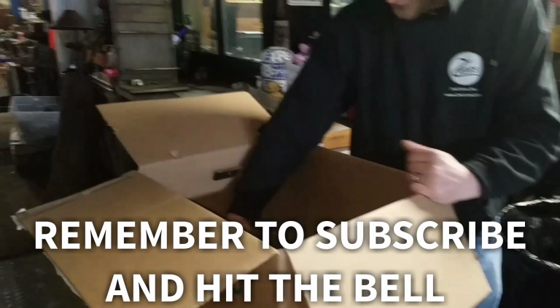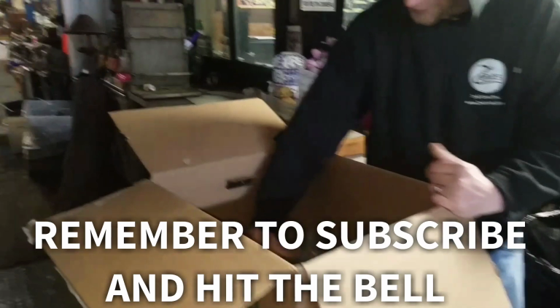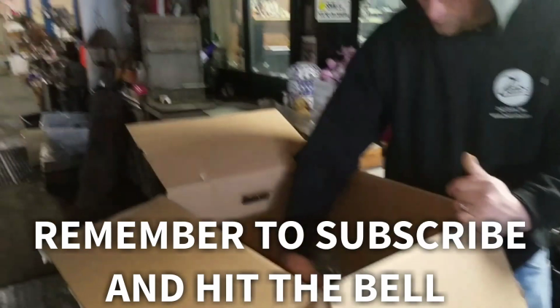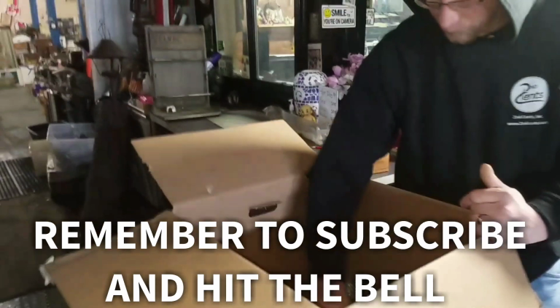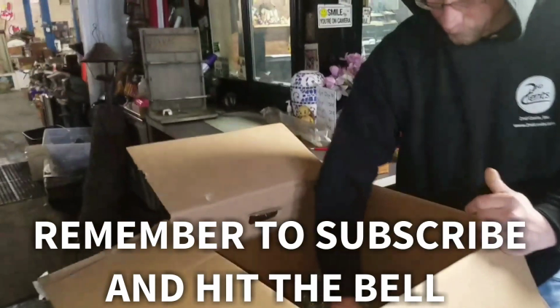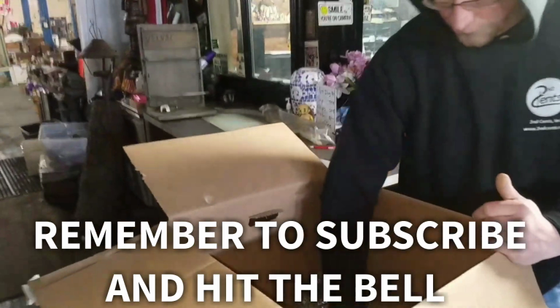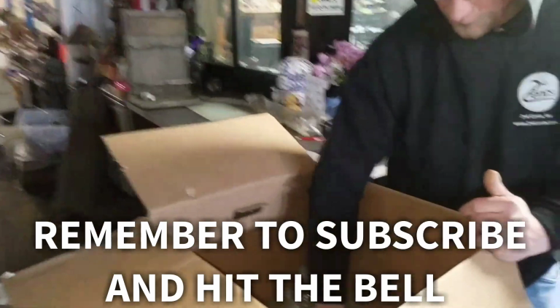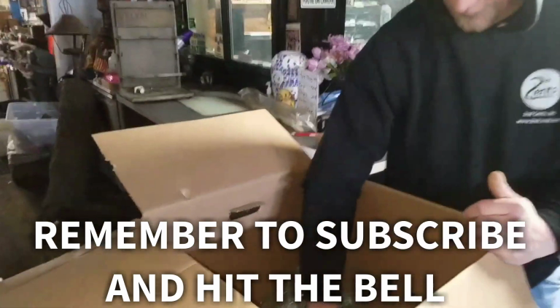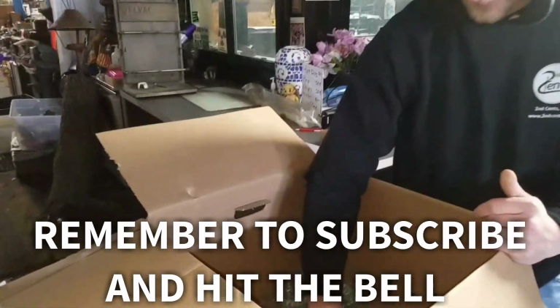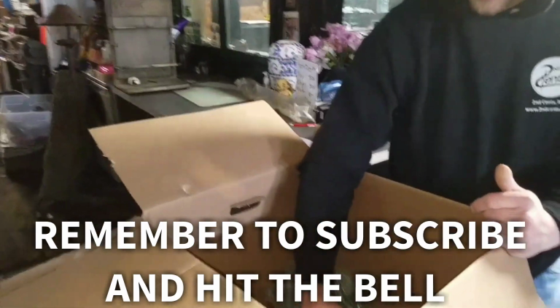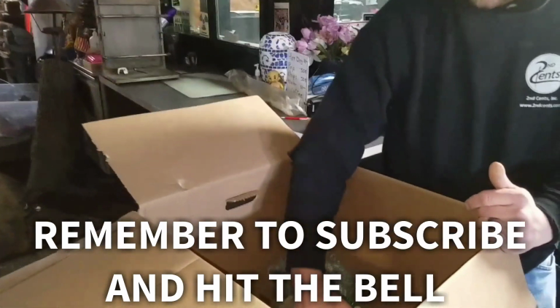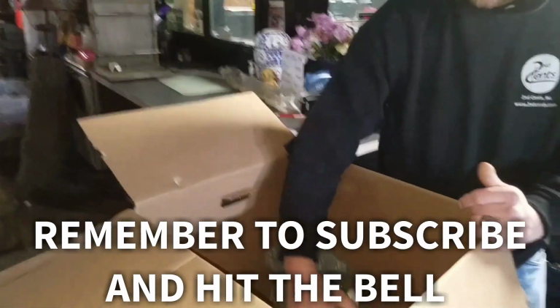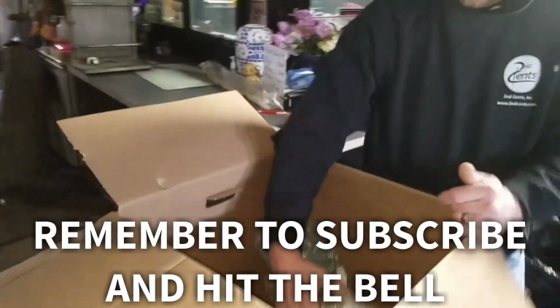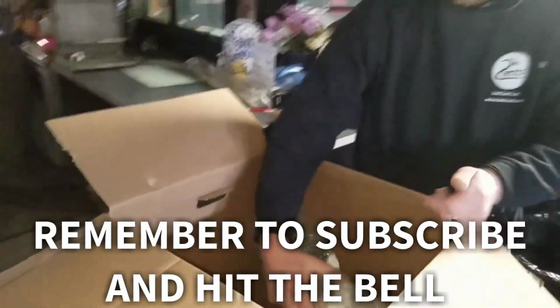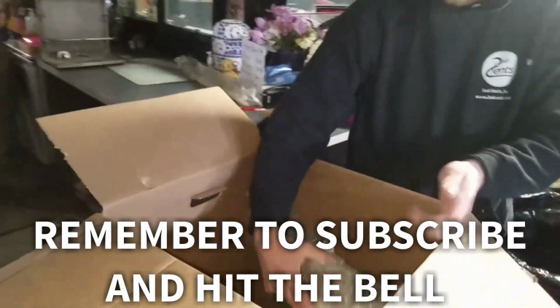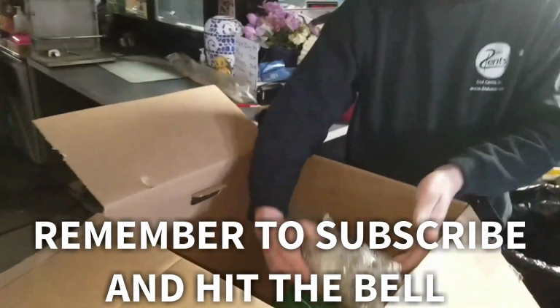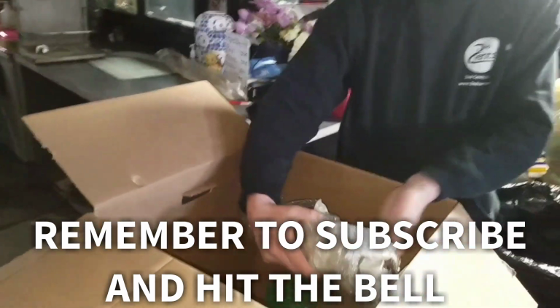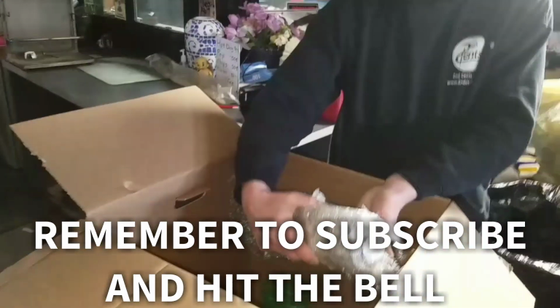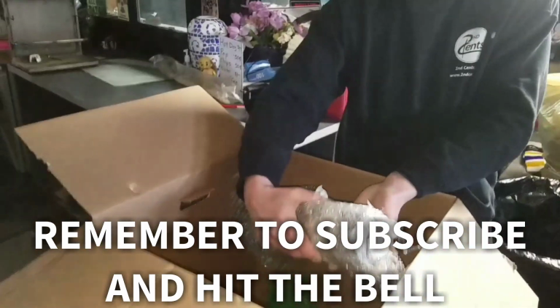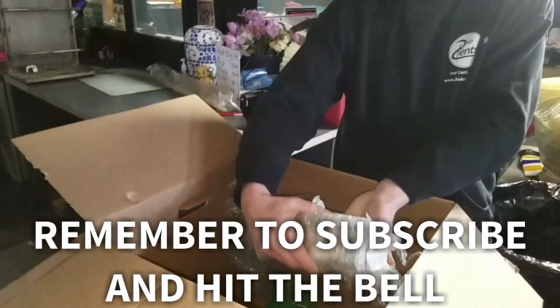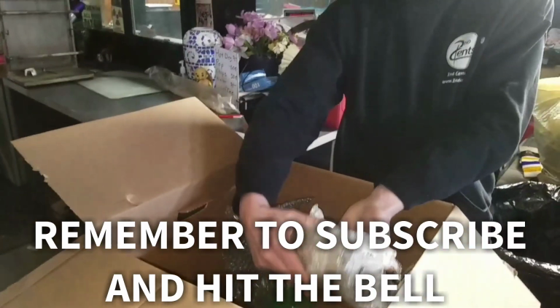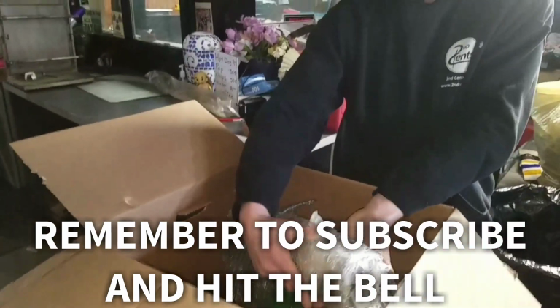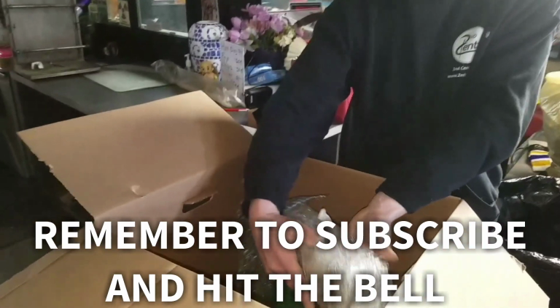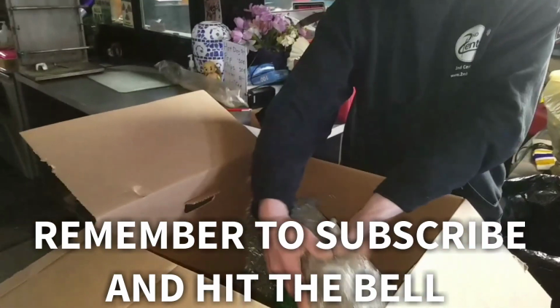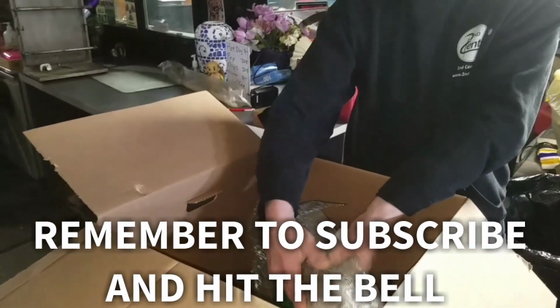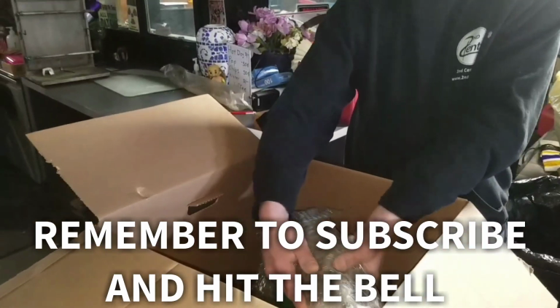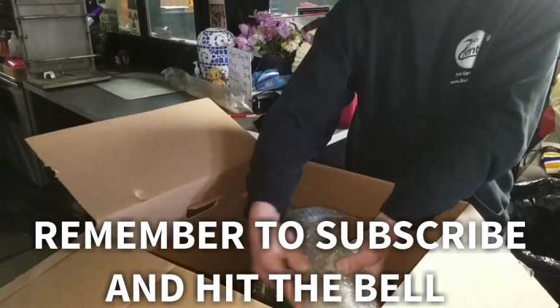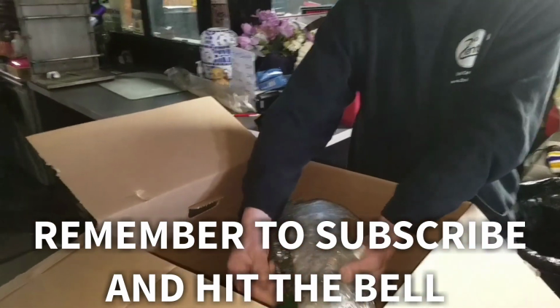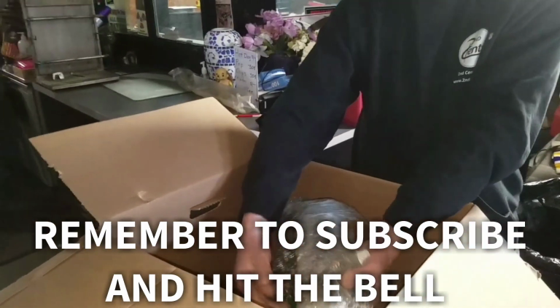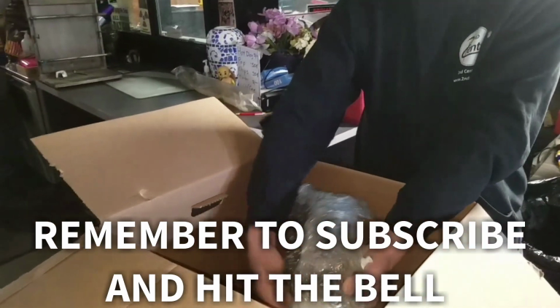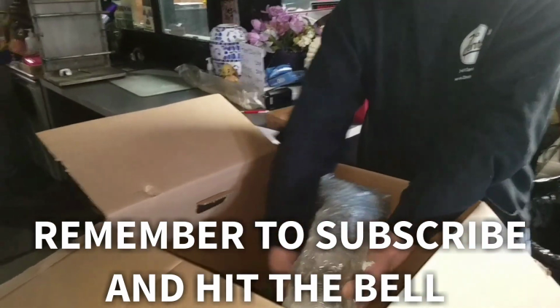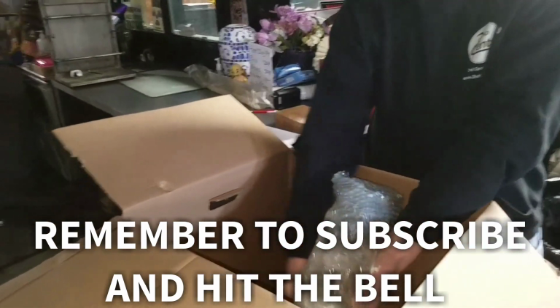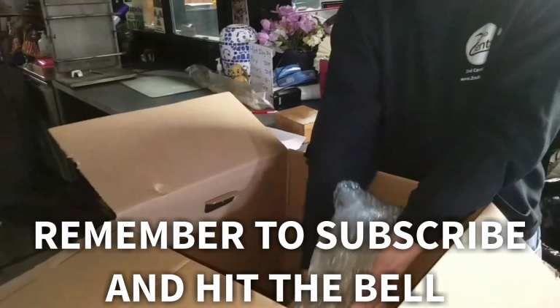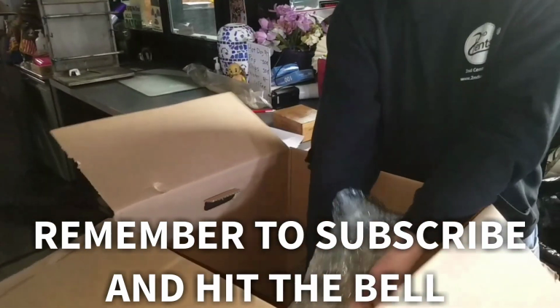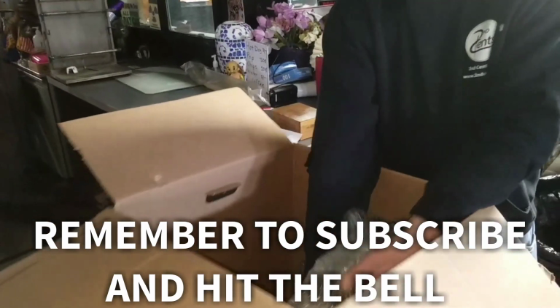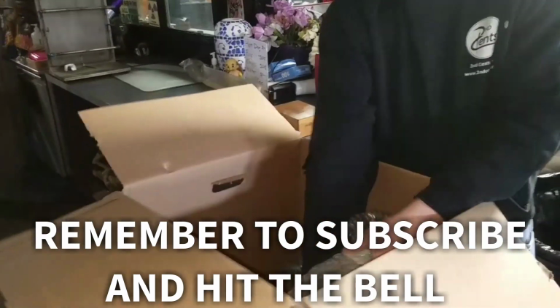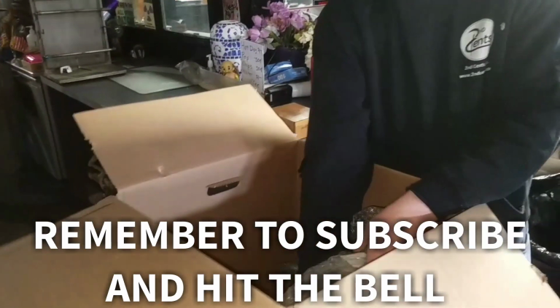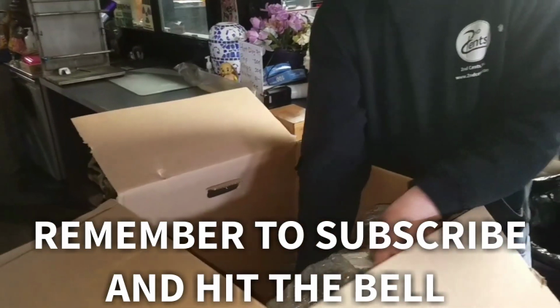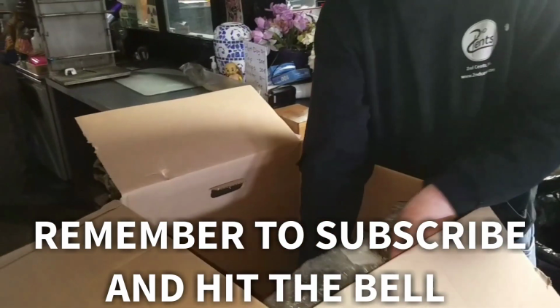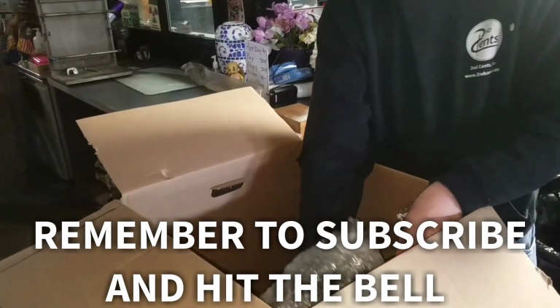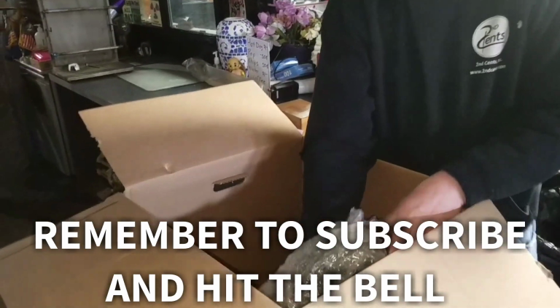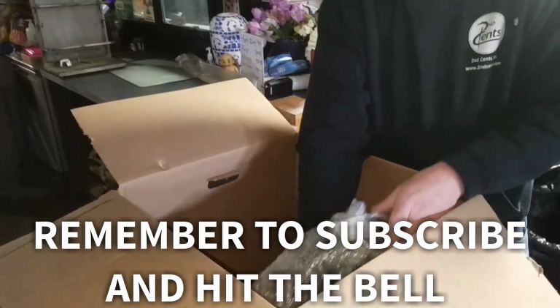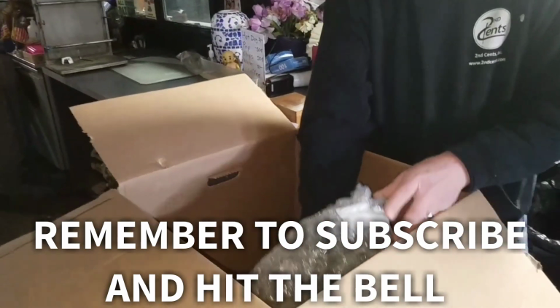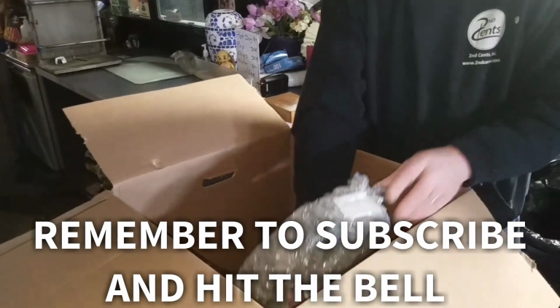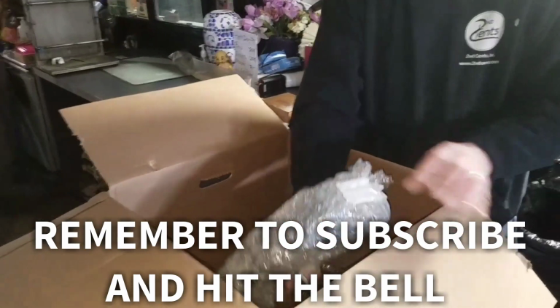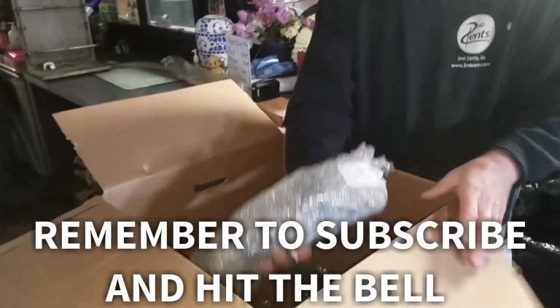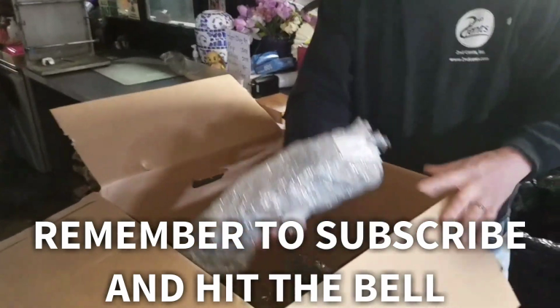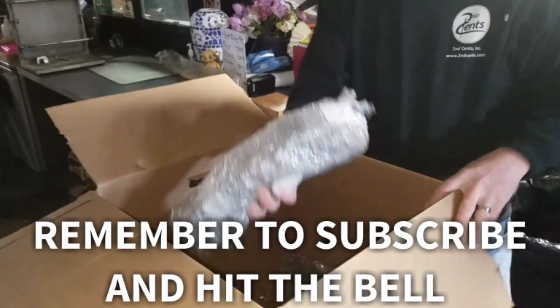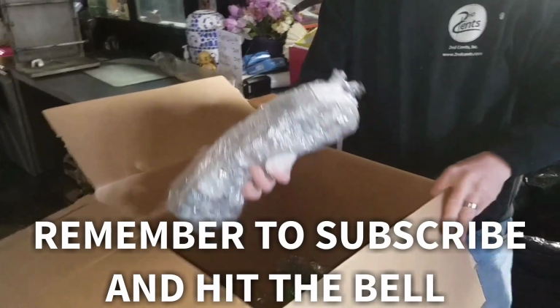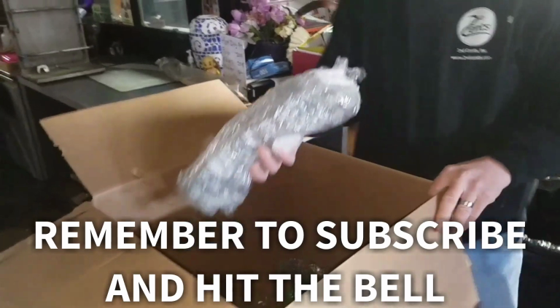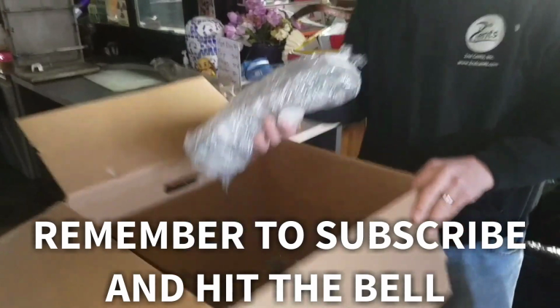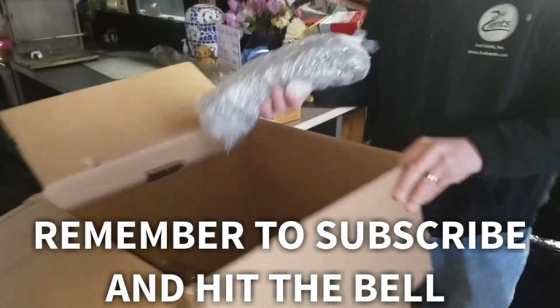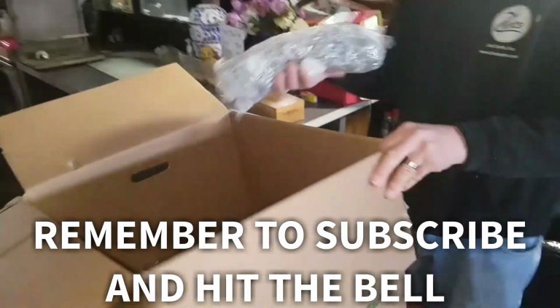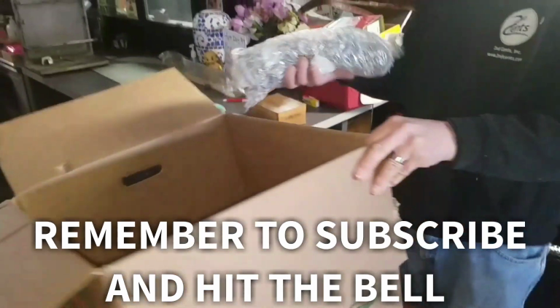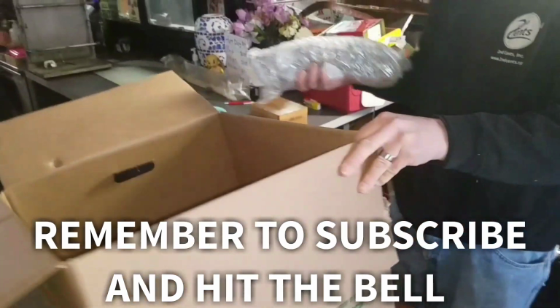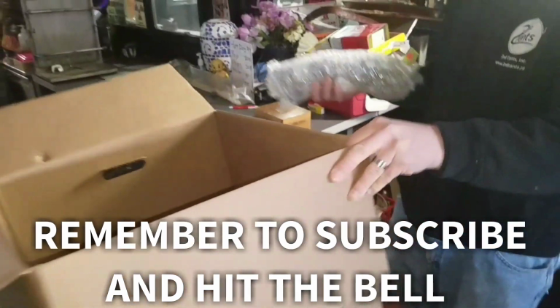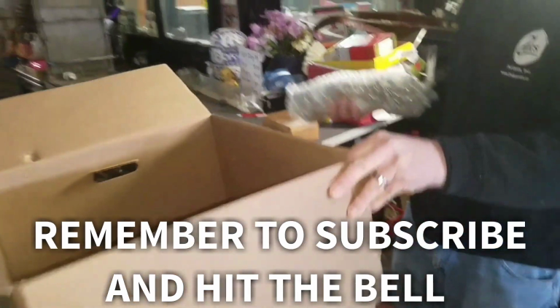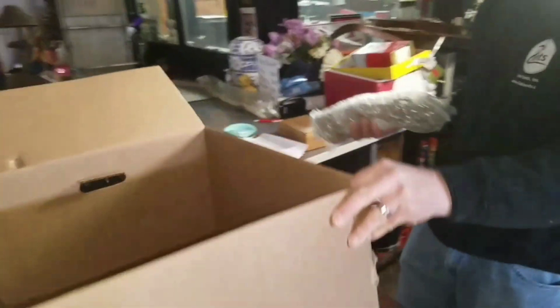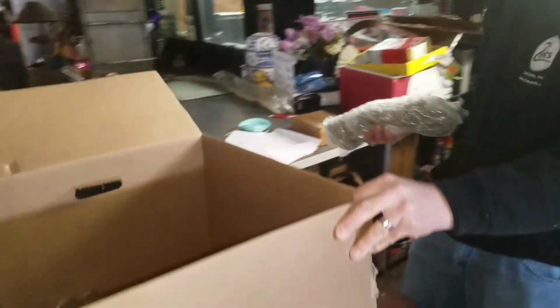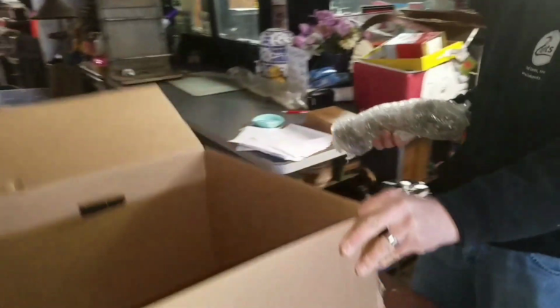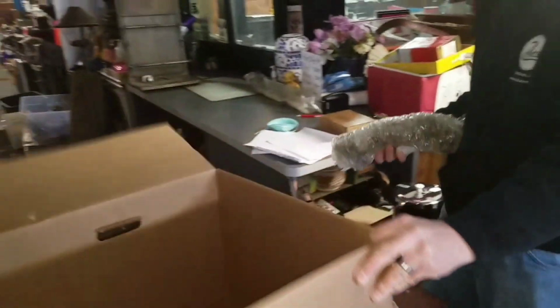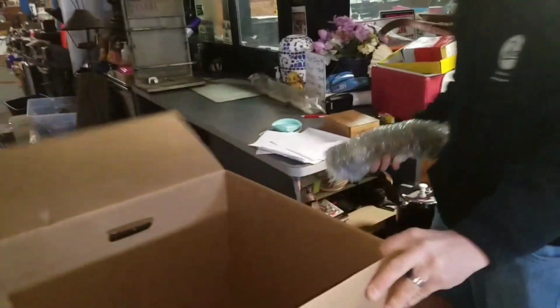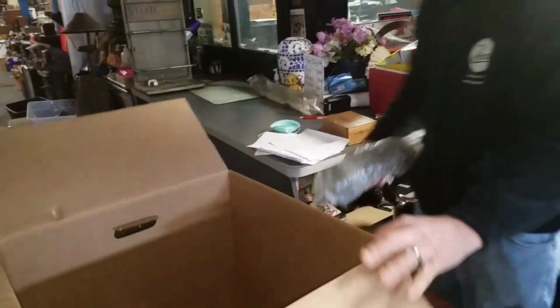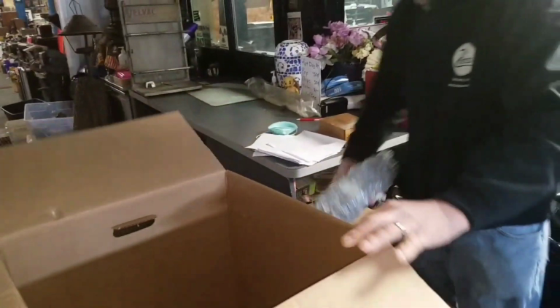But it's really heavy. Oh, wow. Holy smoke. What is this?